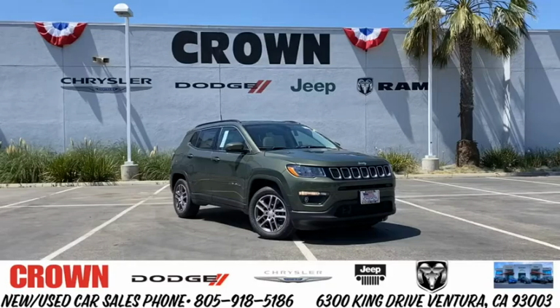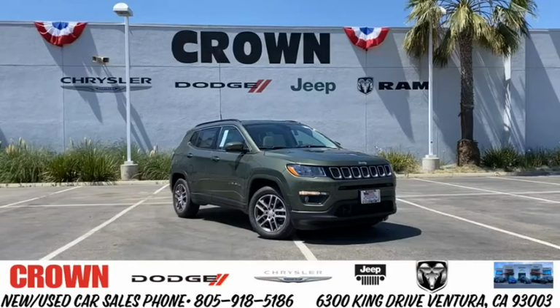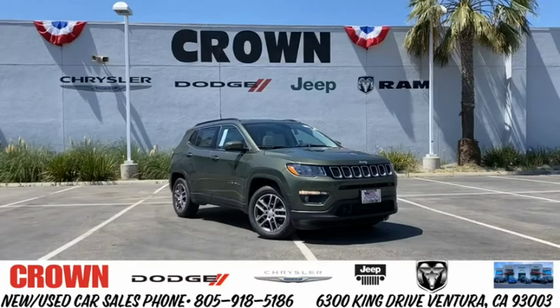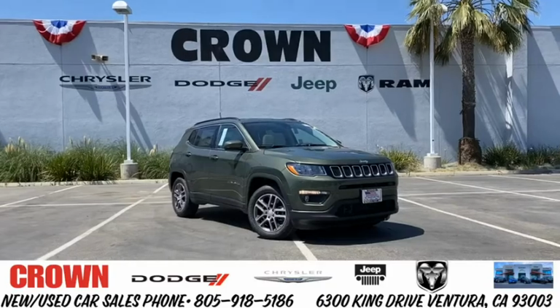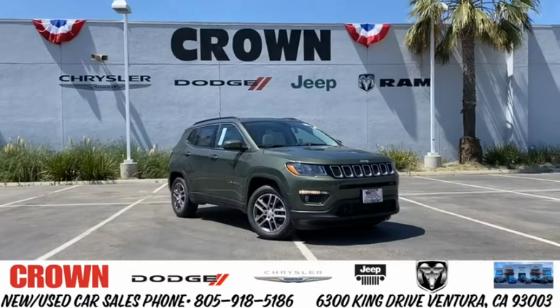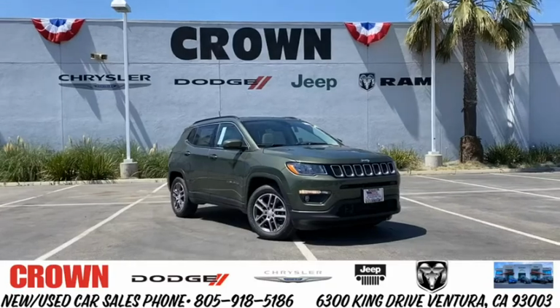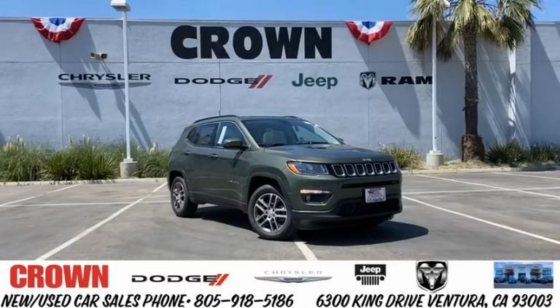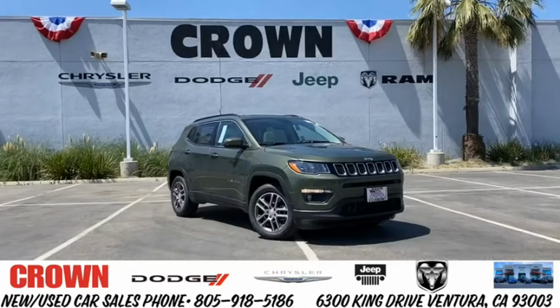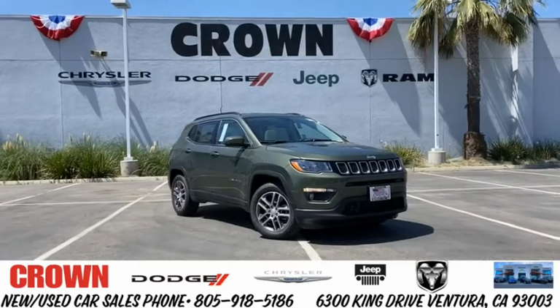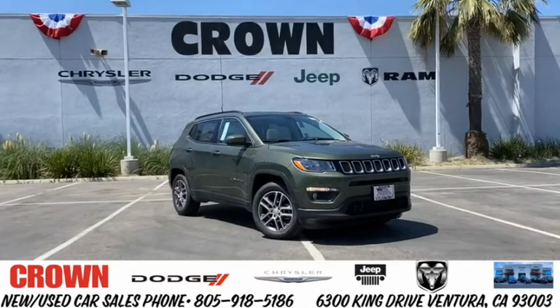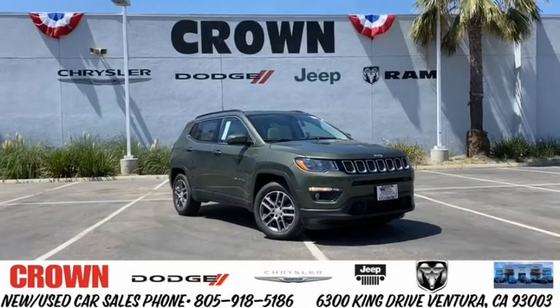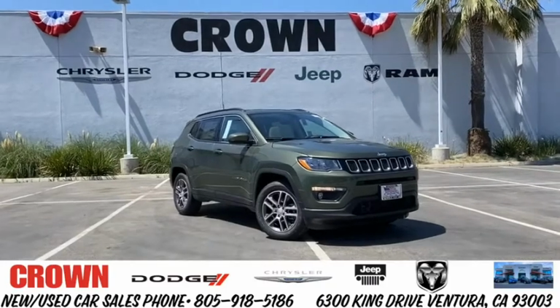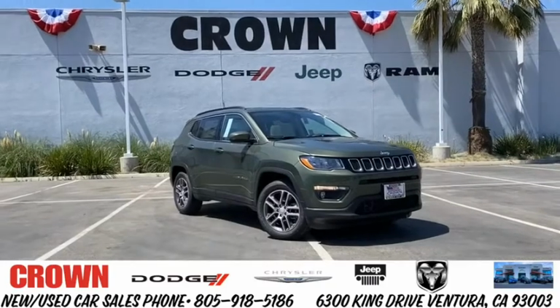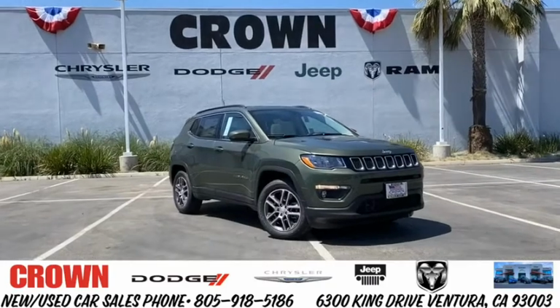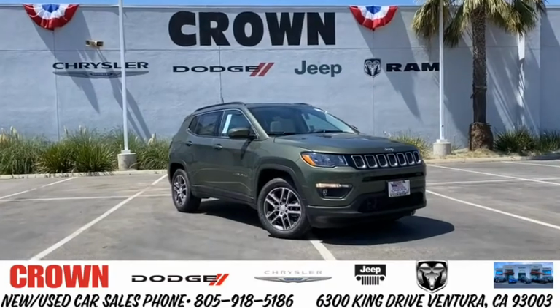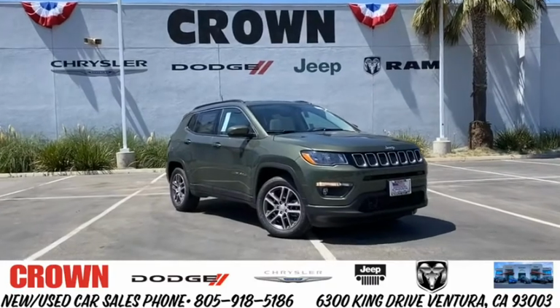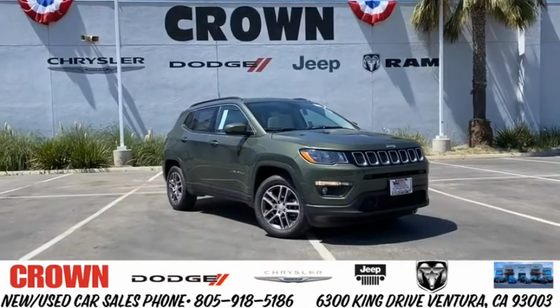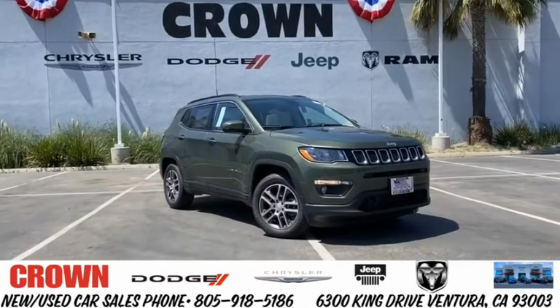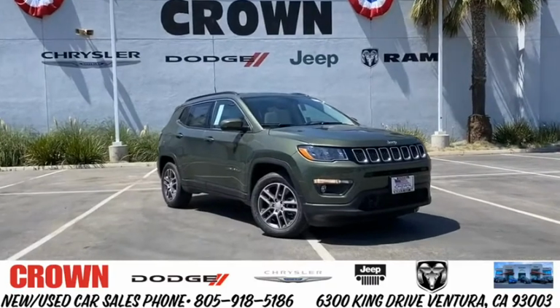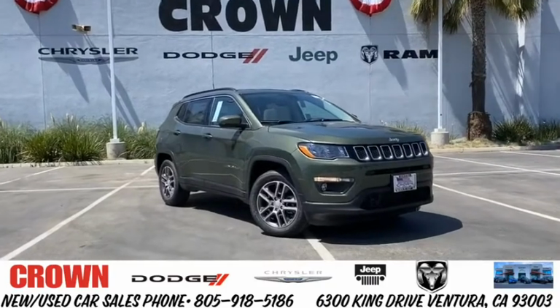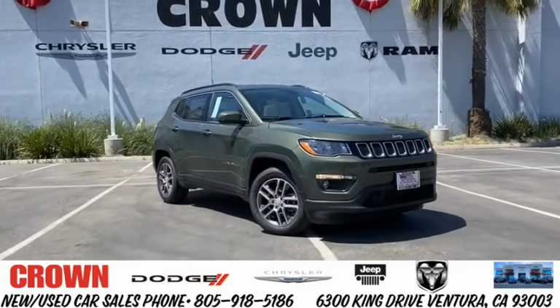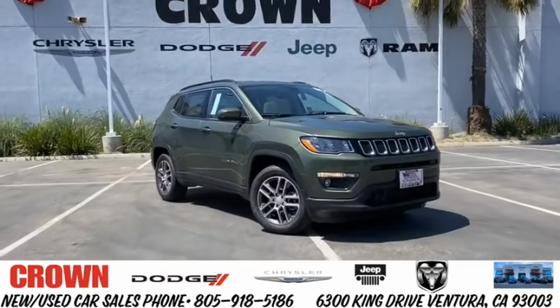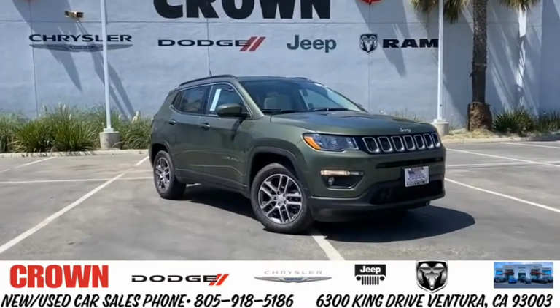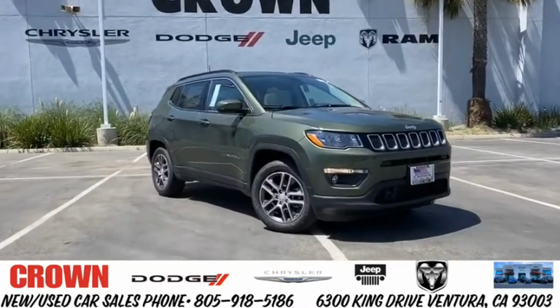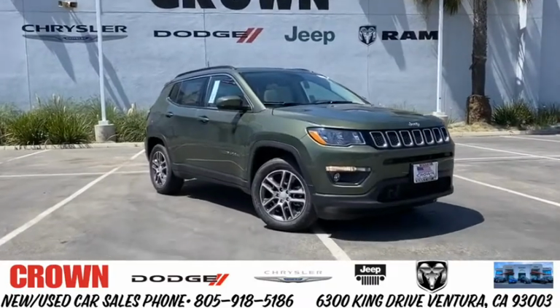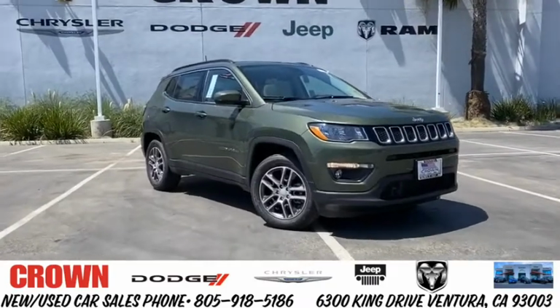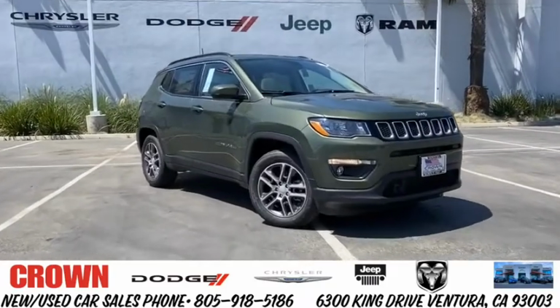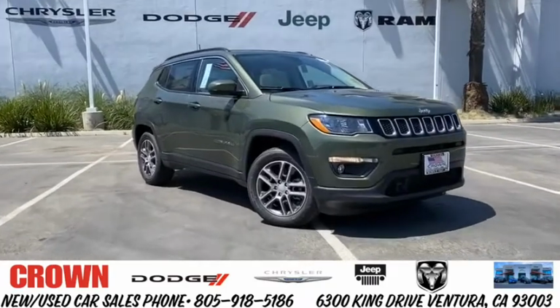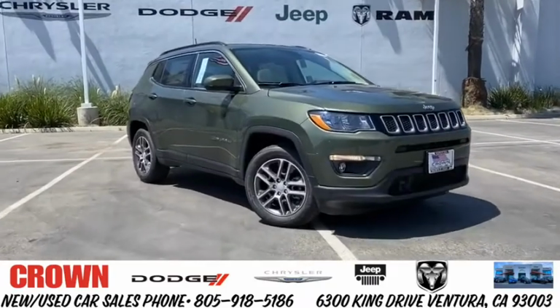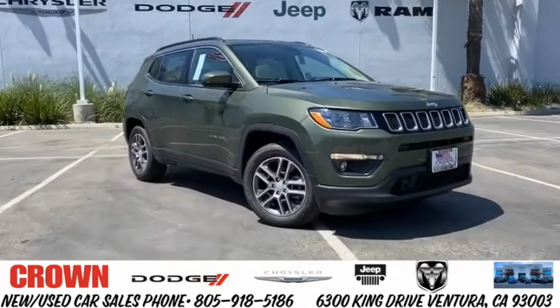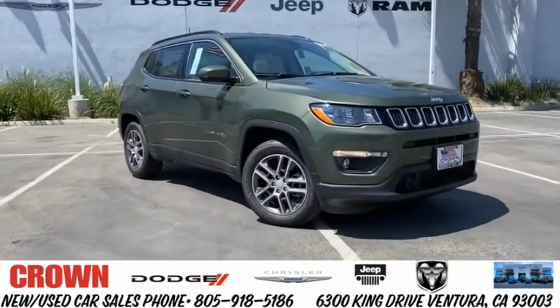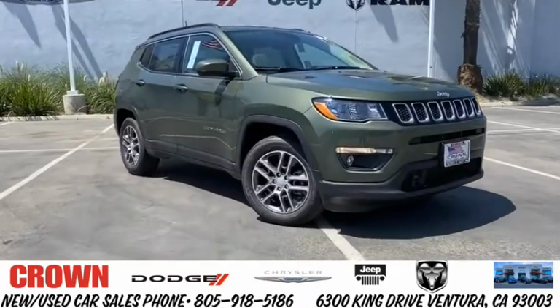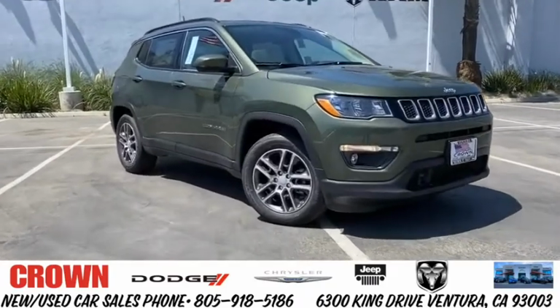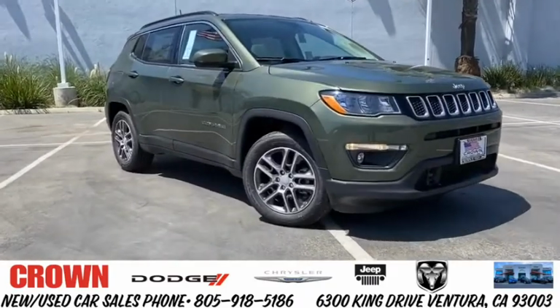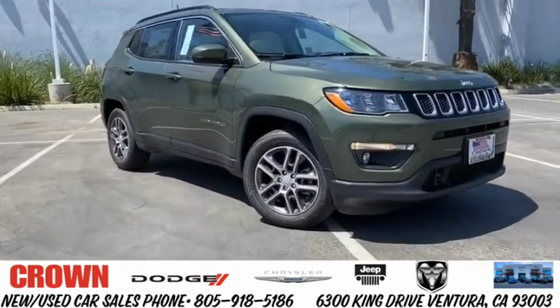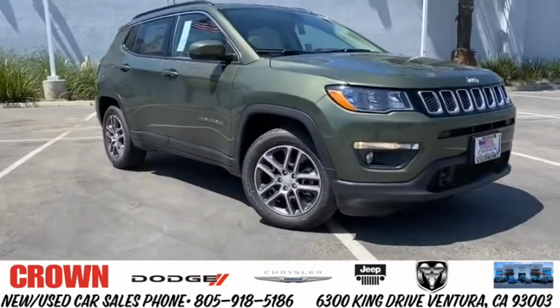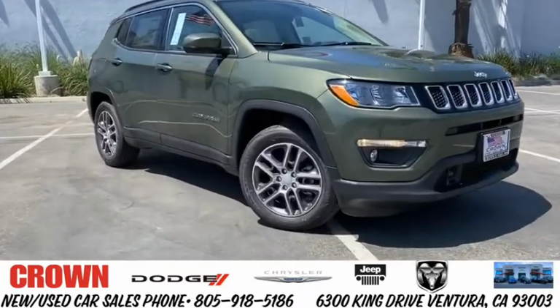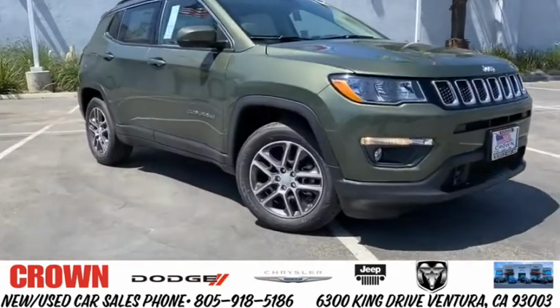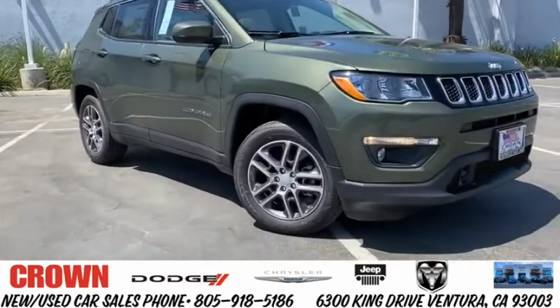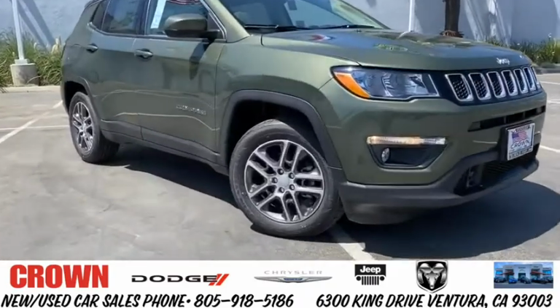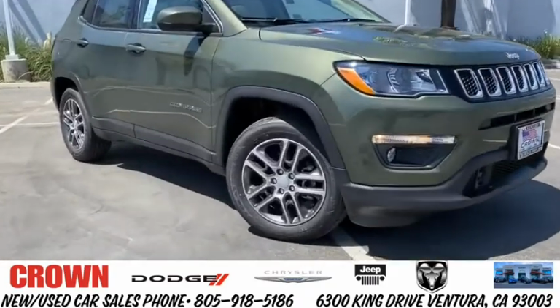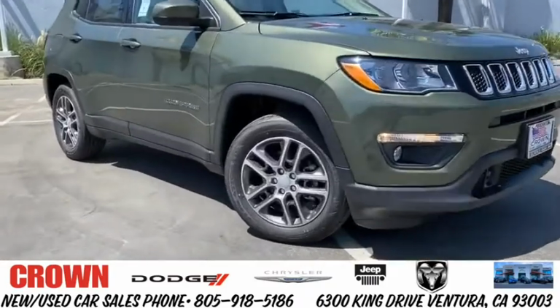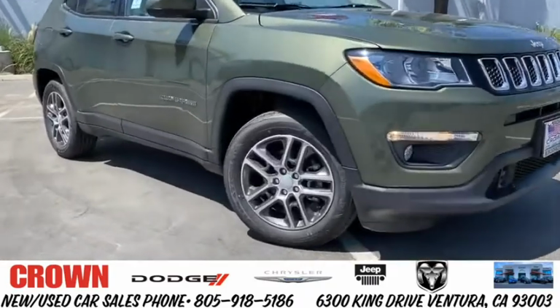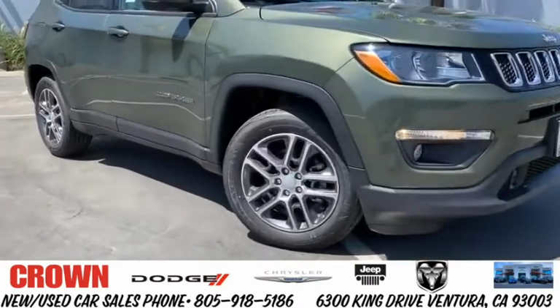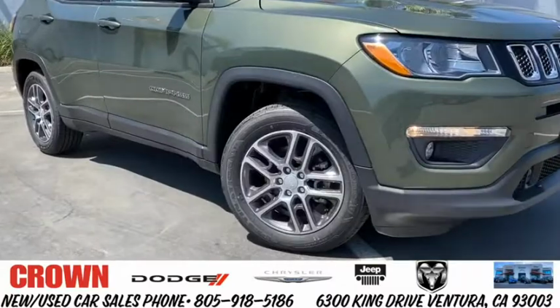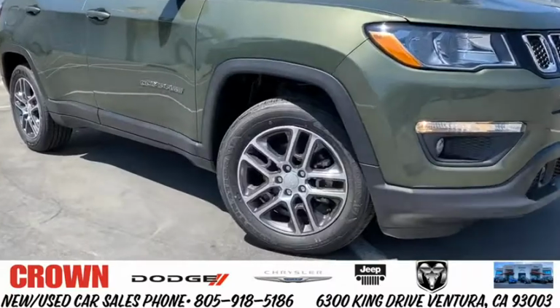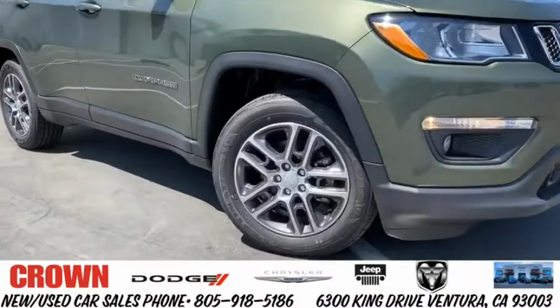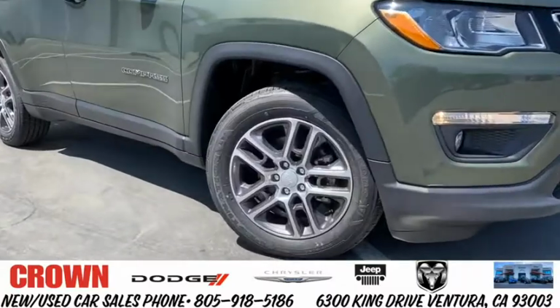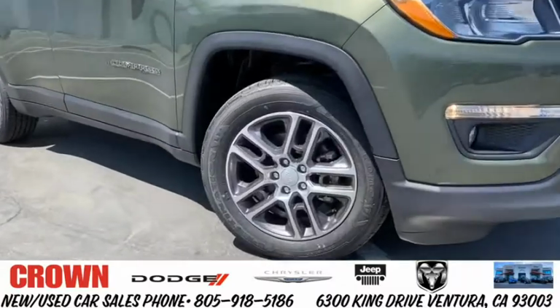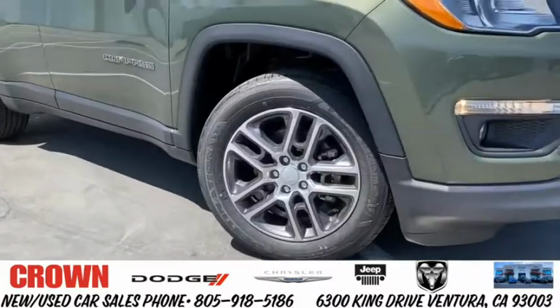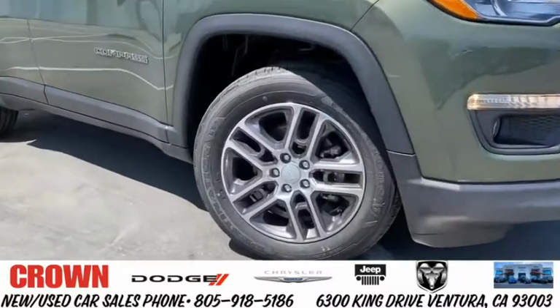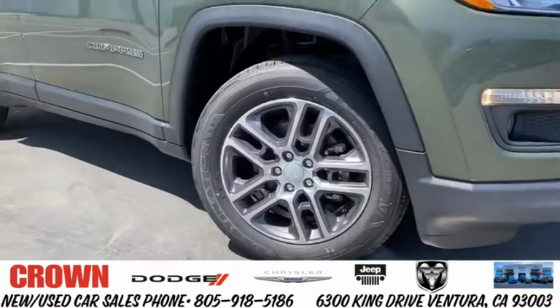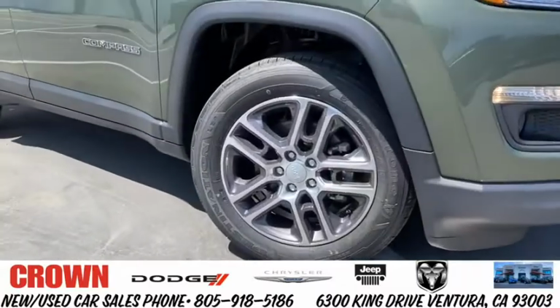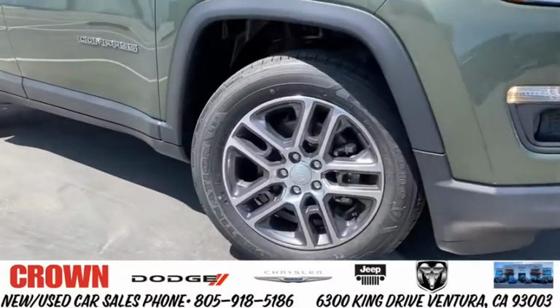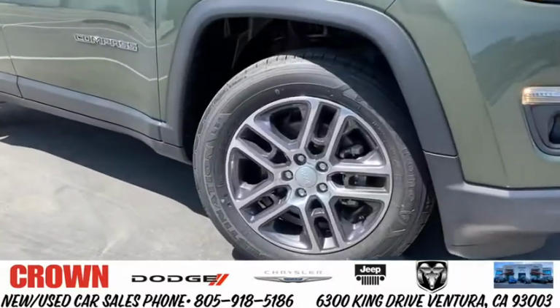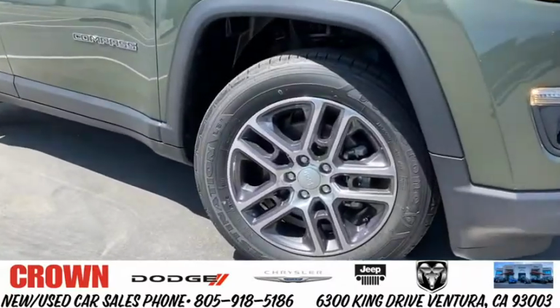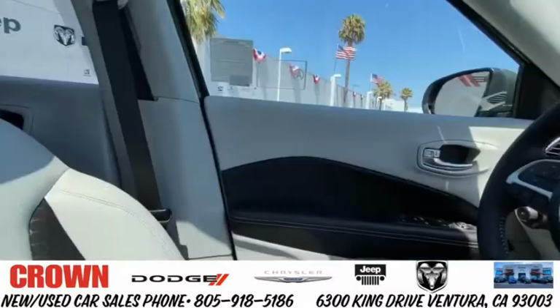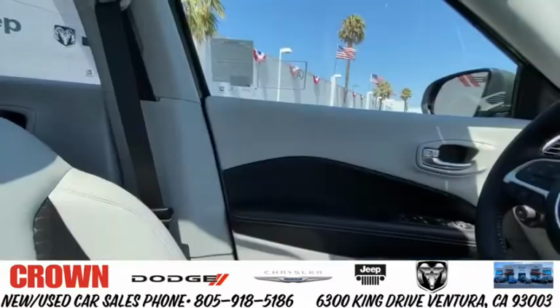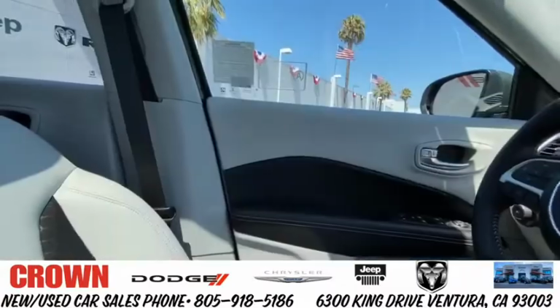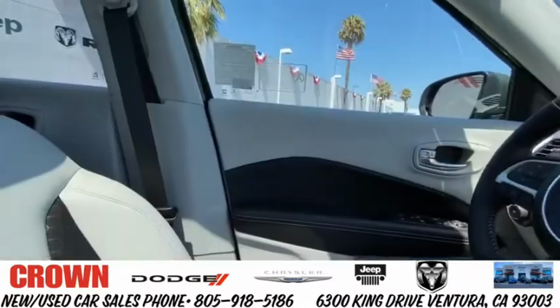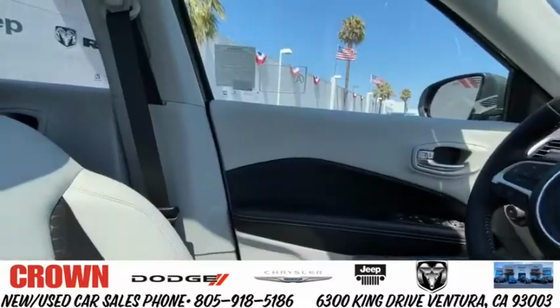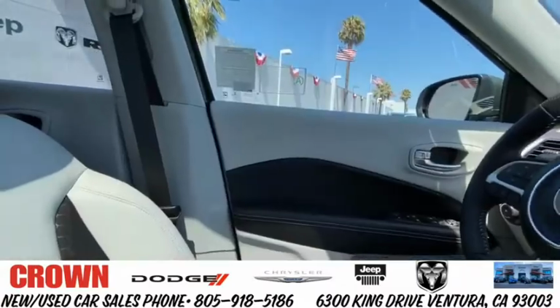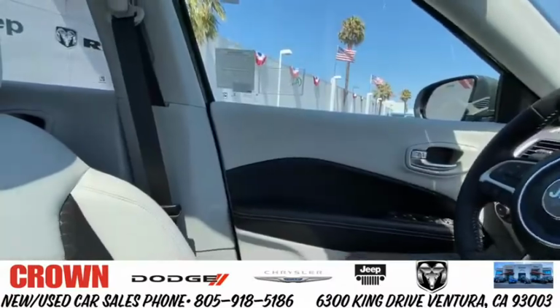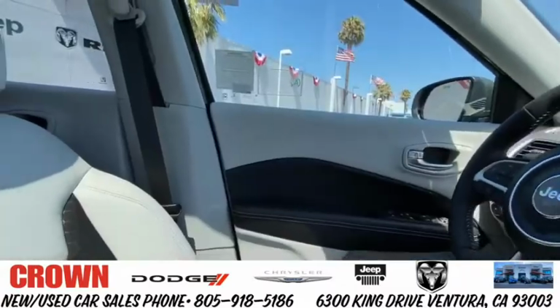Stop by and take a look at the 2020 Jeep Compass. The Jeep Compass has a solid, sophisticated 16-valve engine.